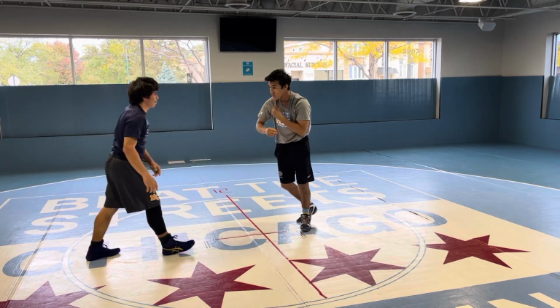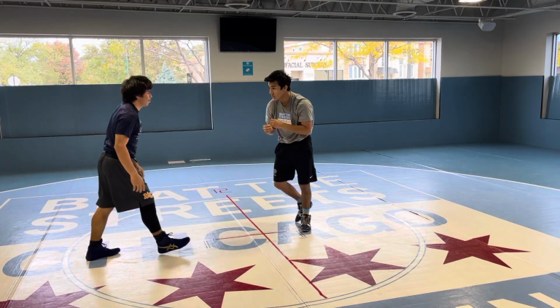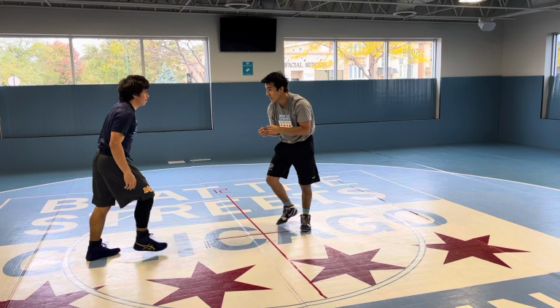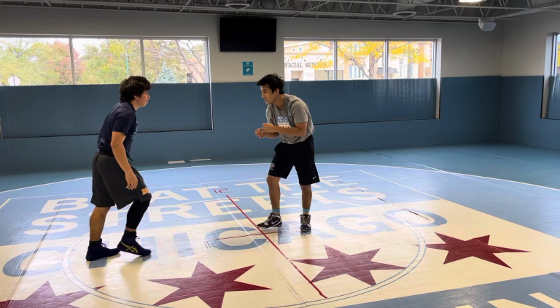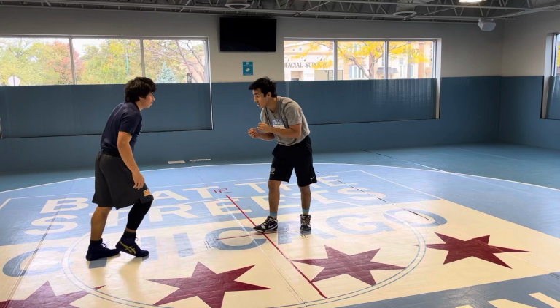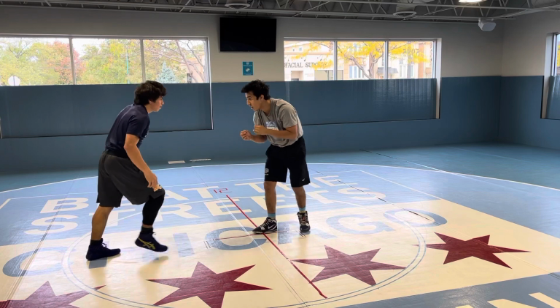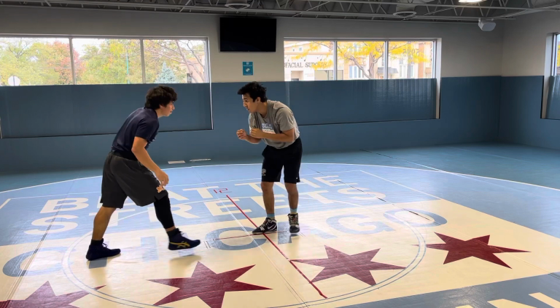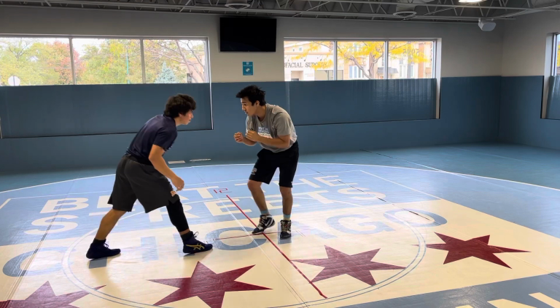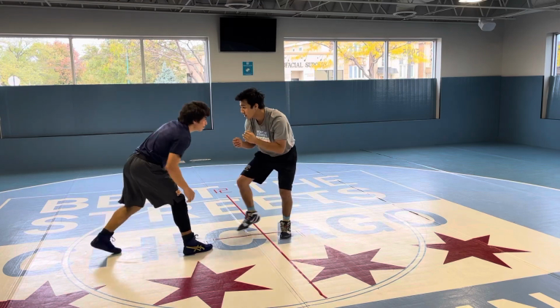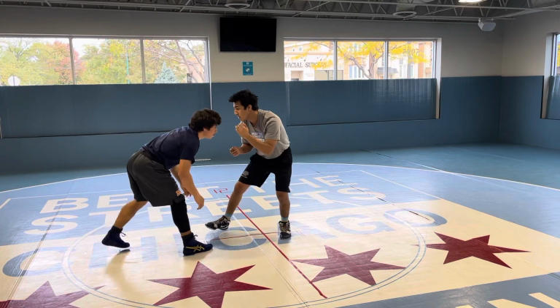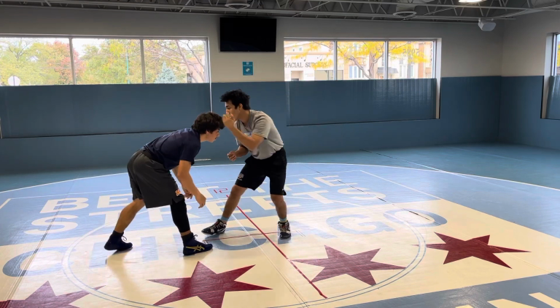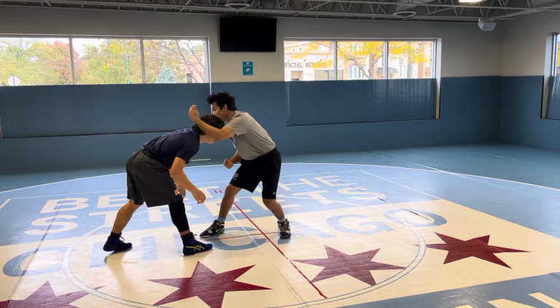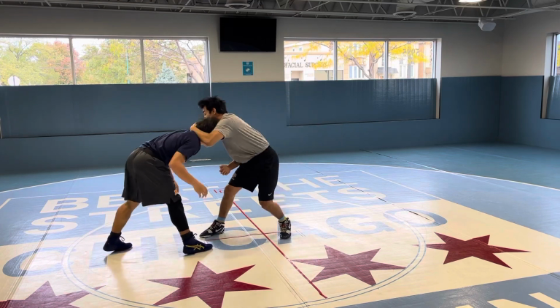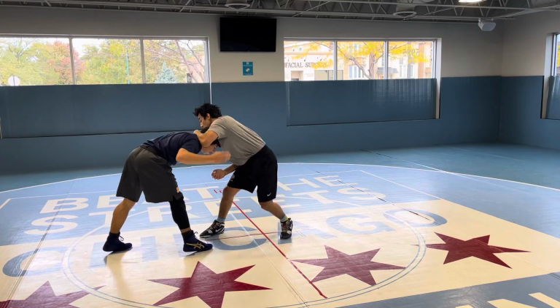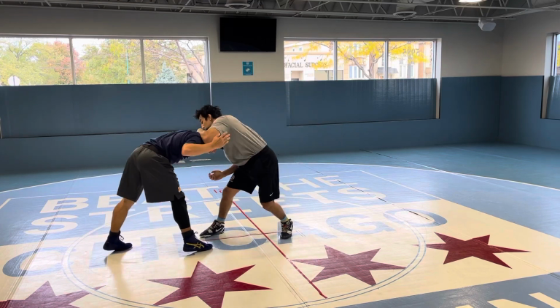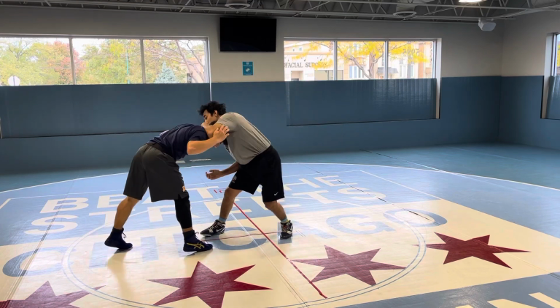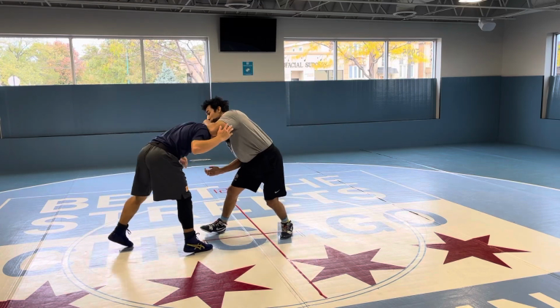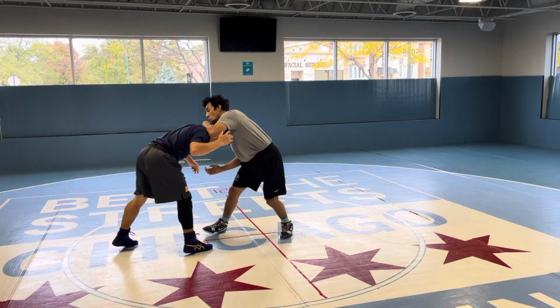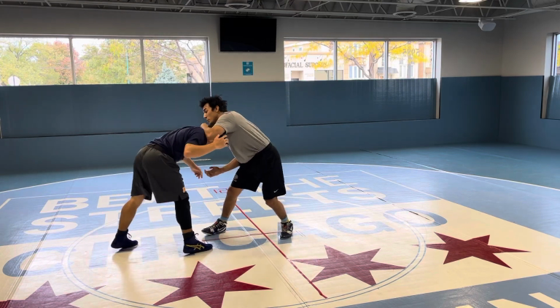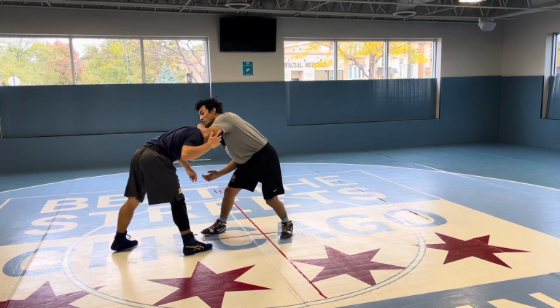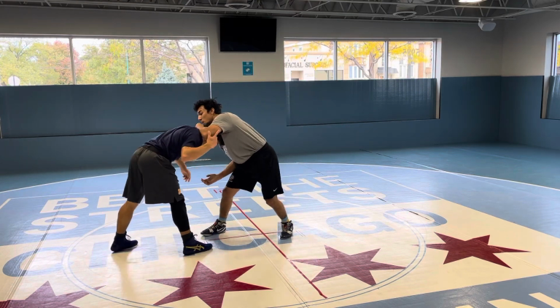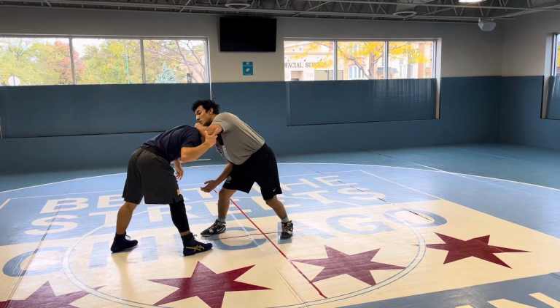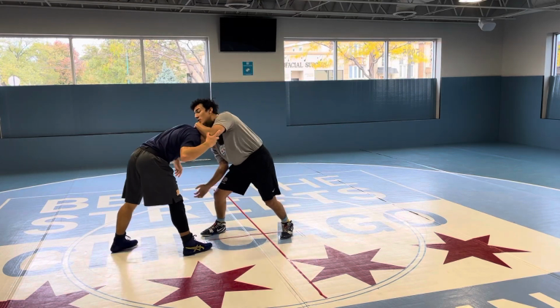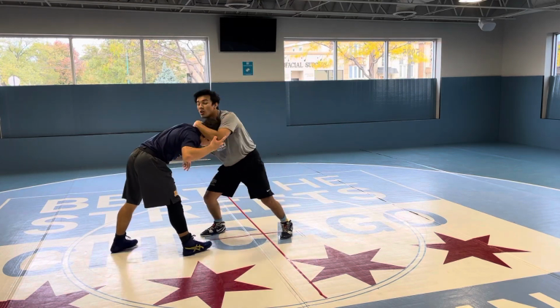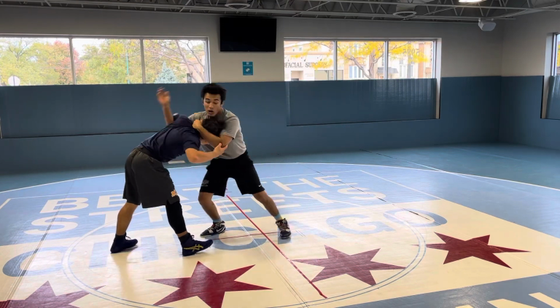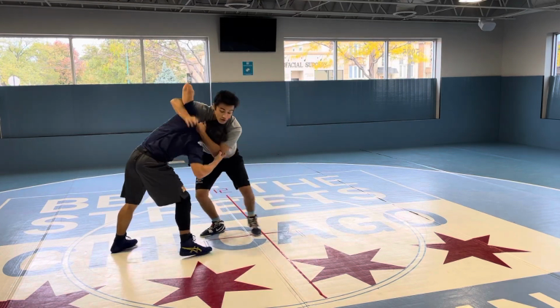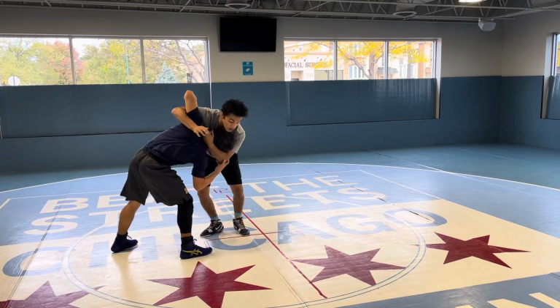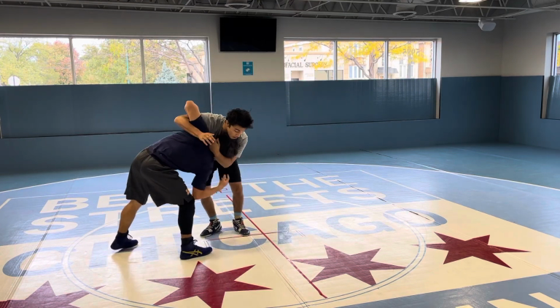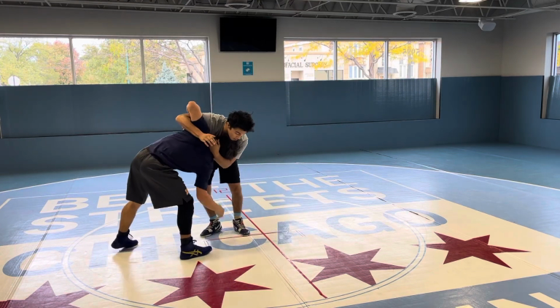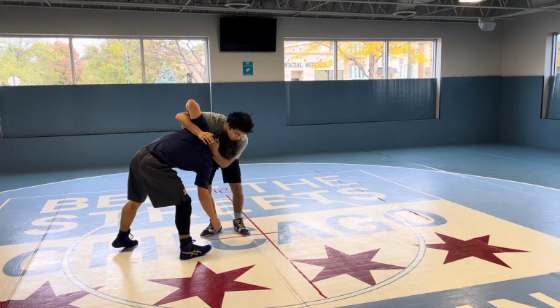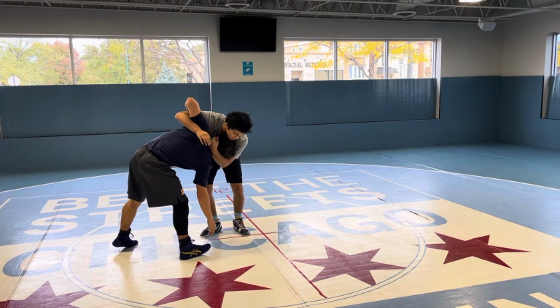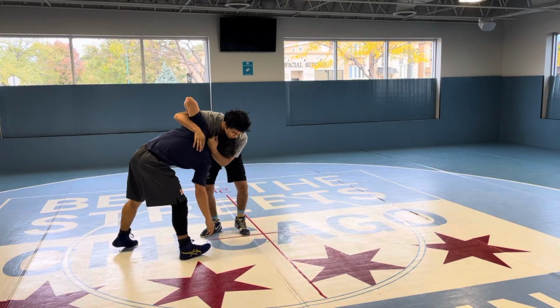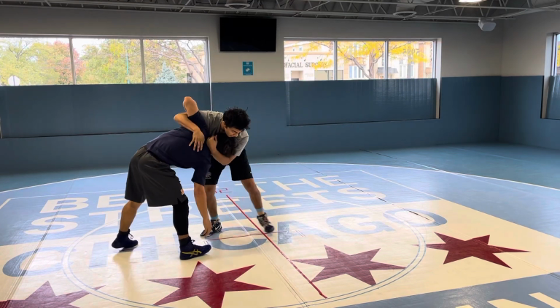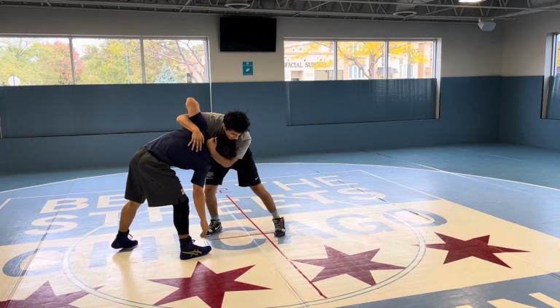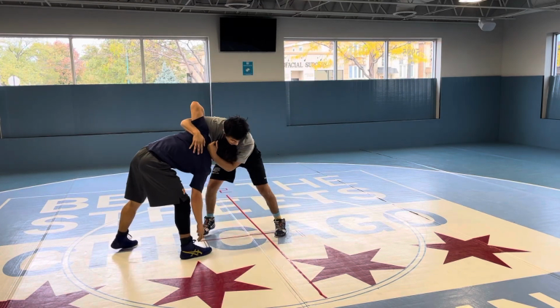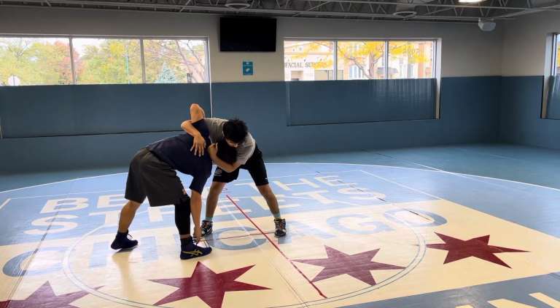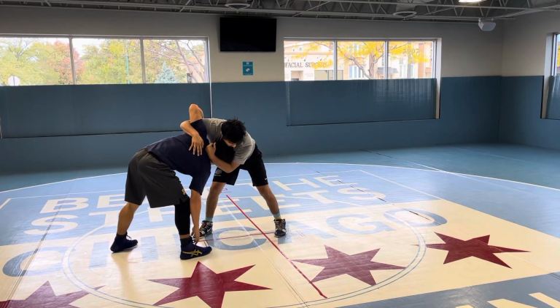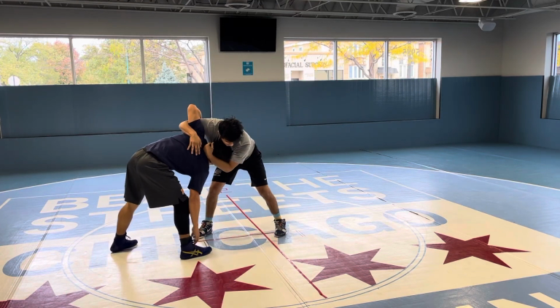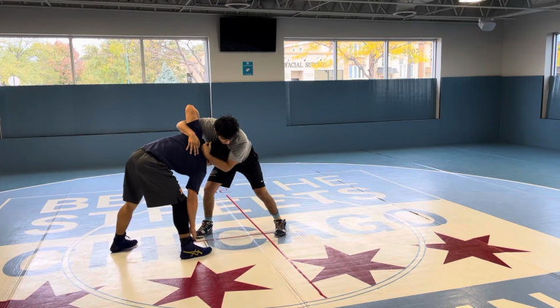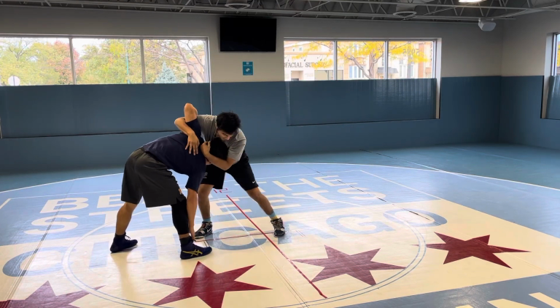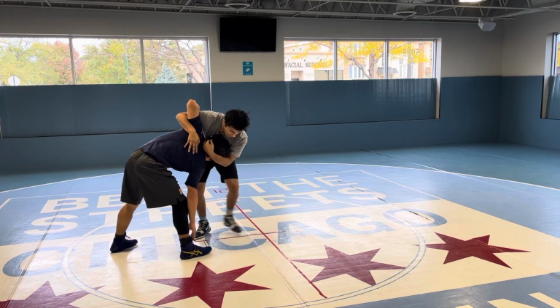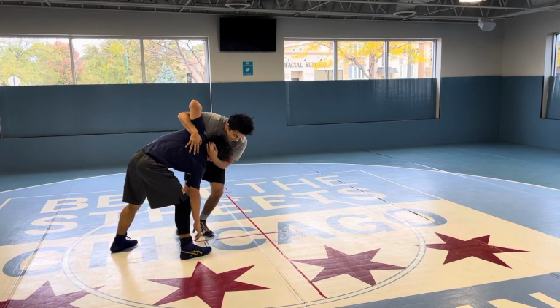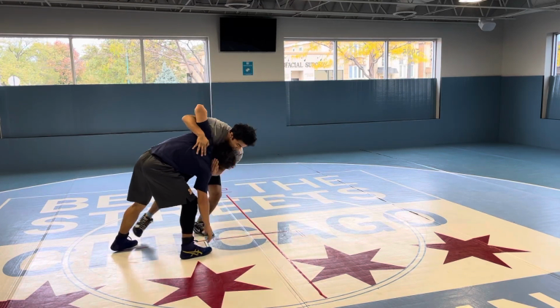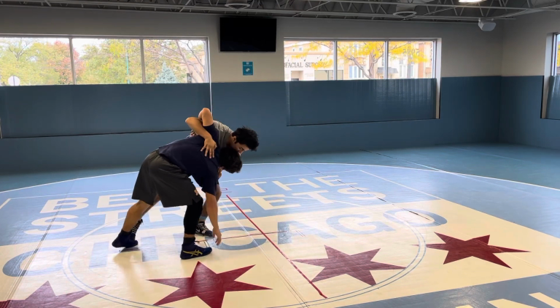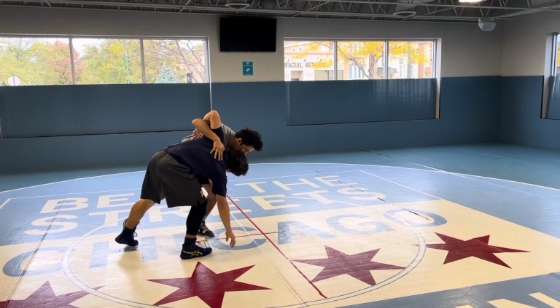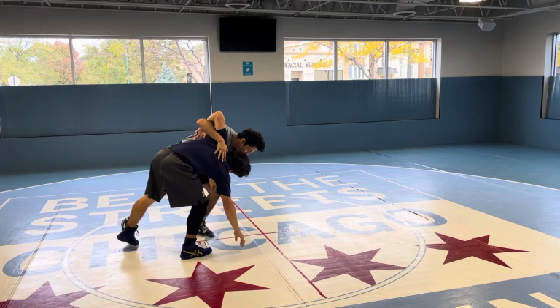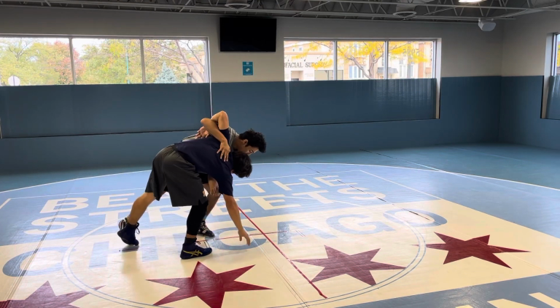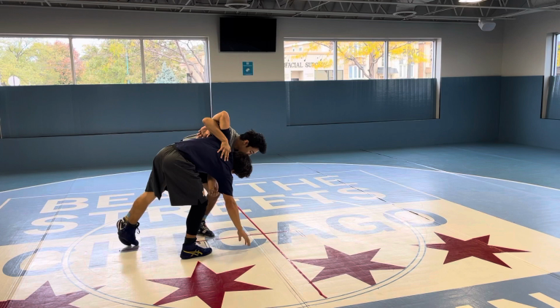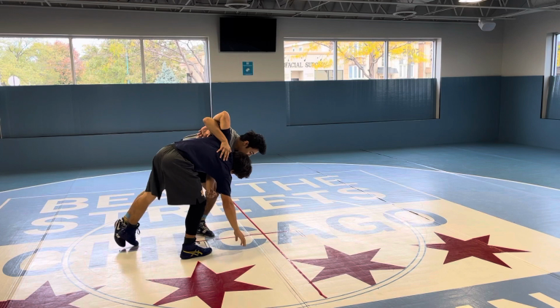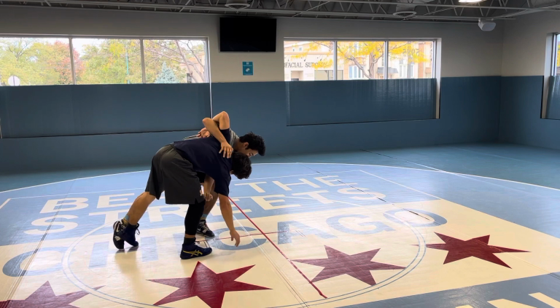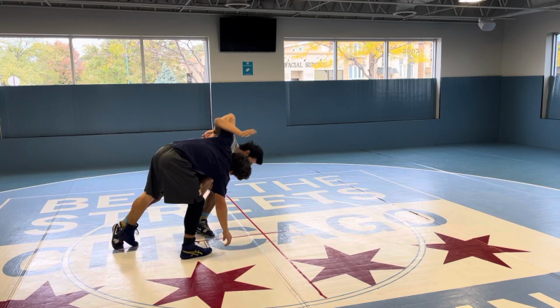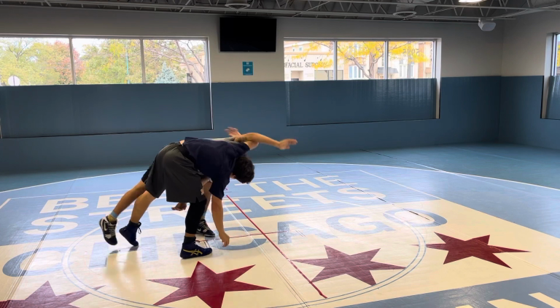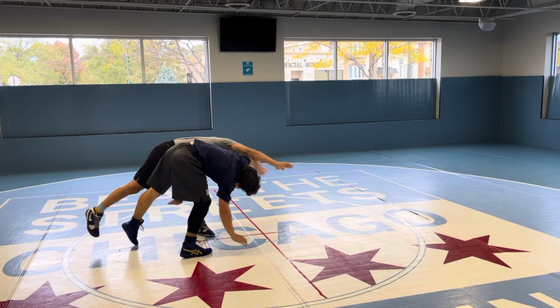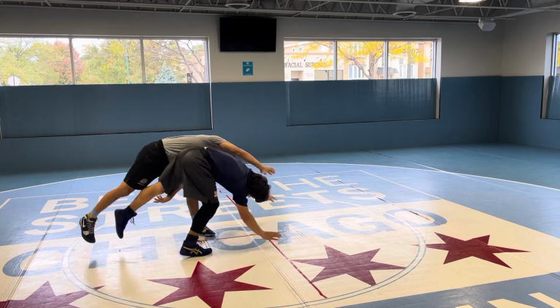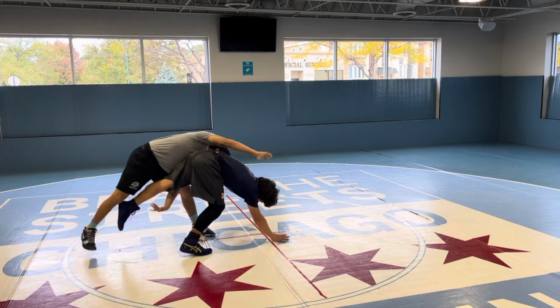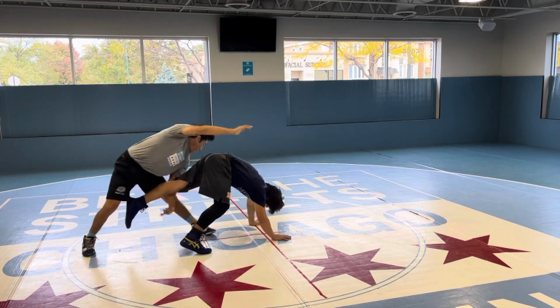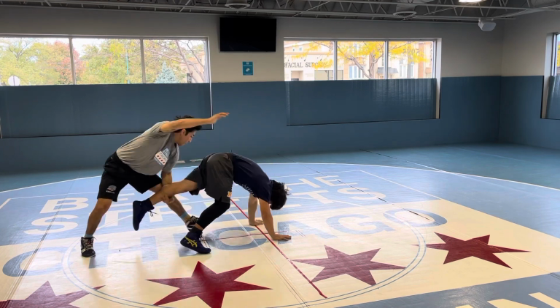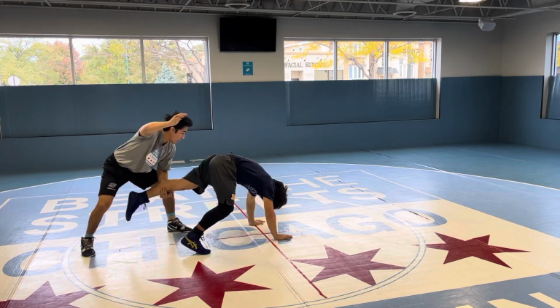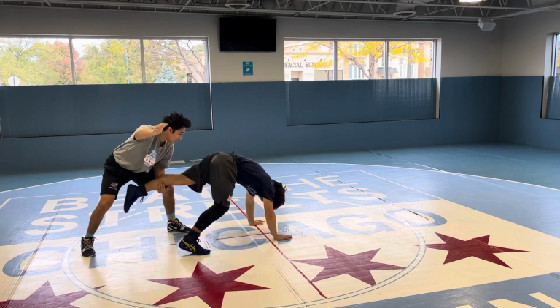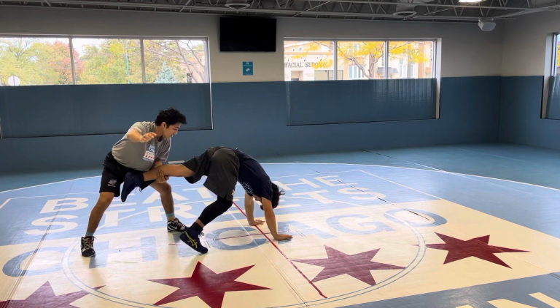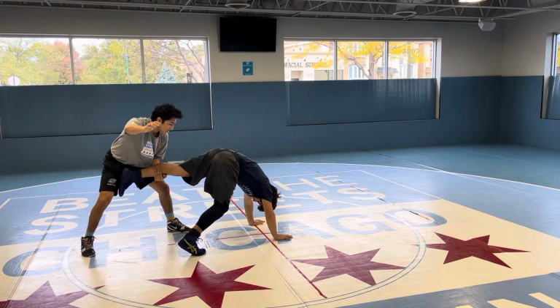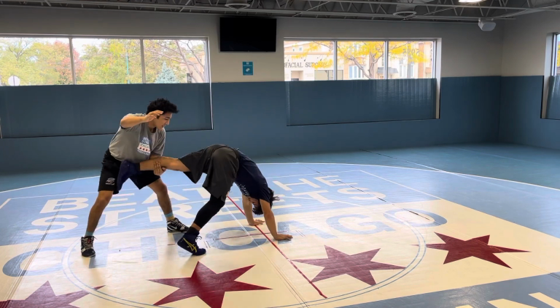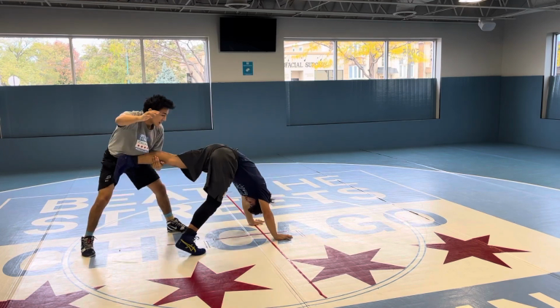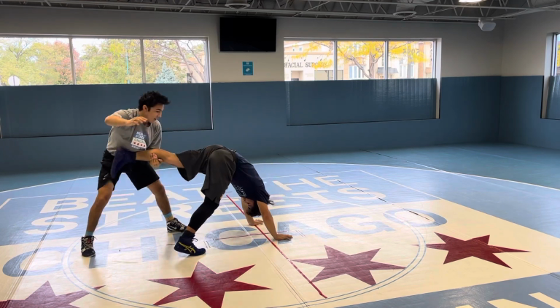One more time: a nice club here to open him up, underhook — I stagger my feet like this and throw it by, just like that.